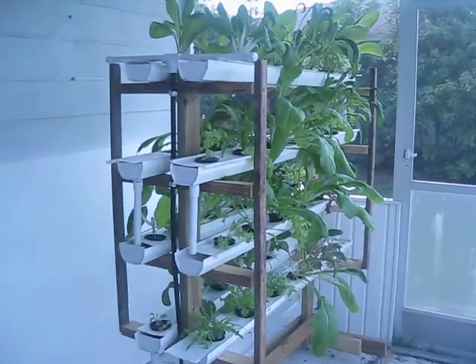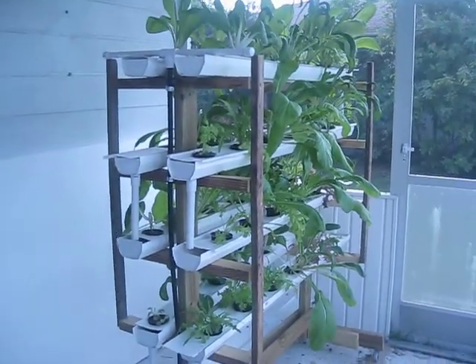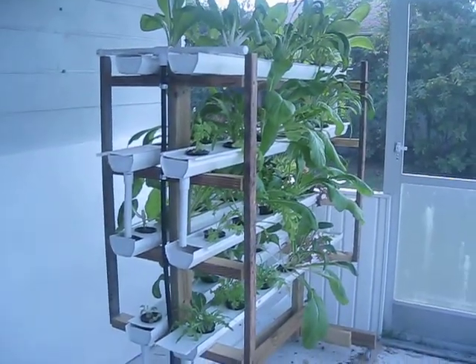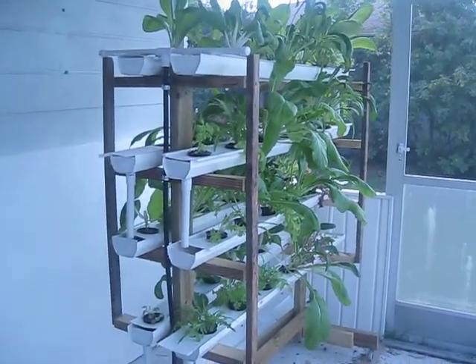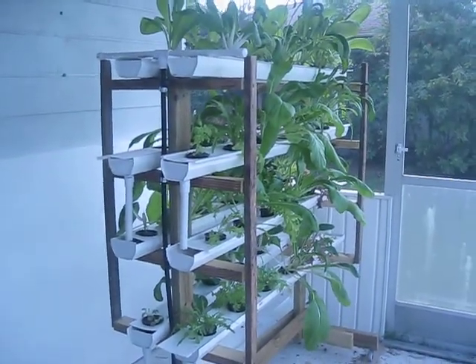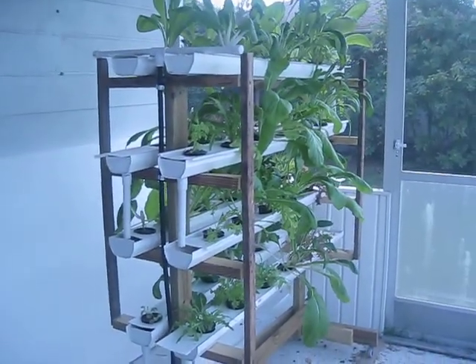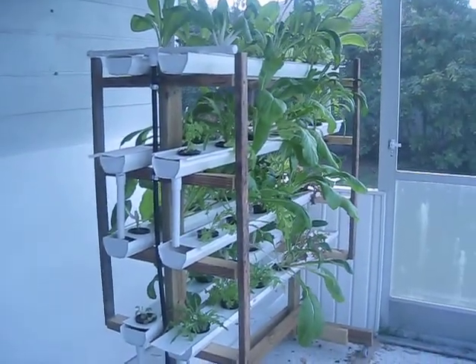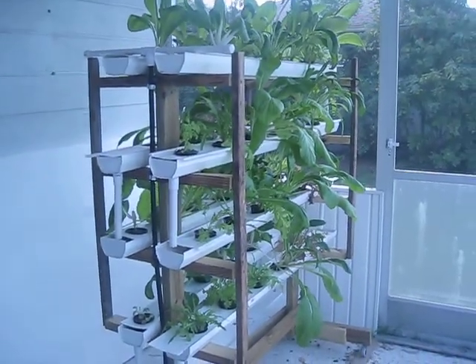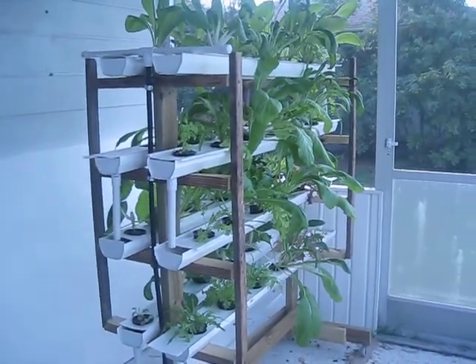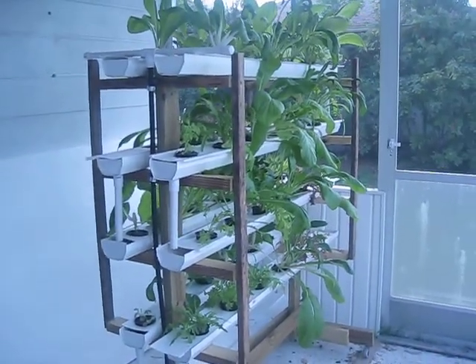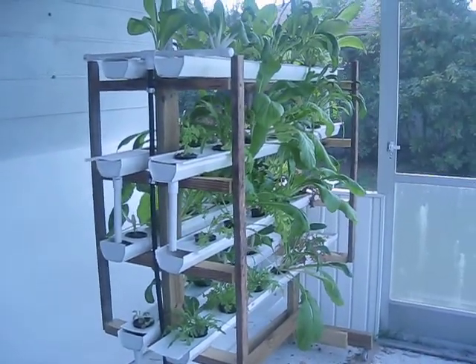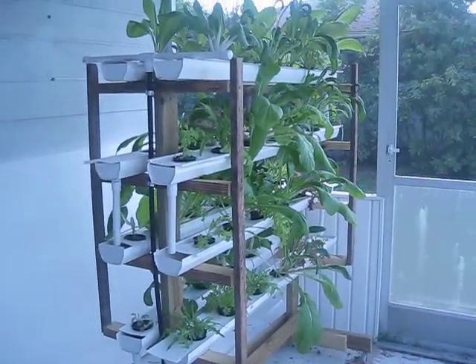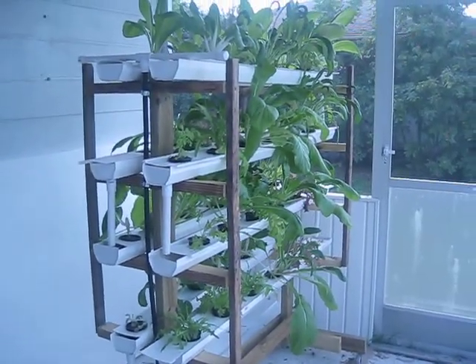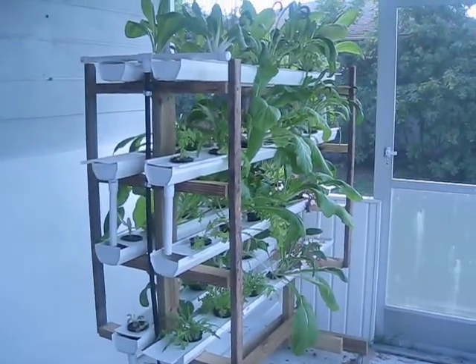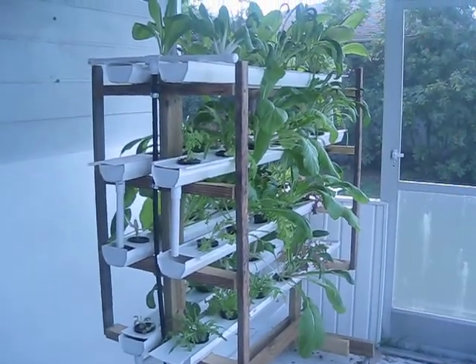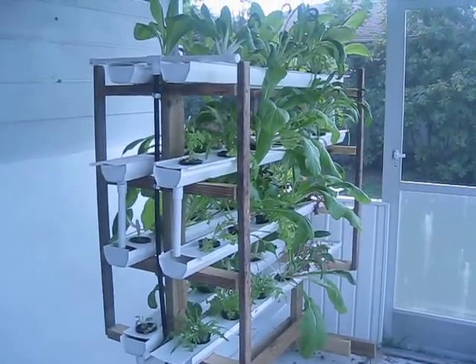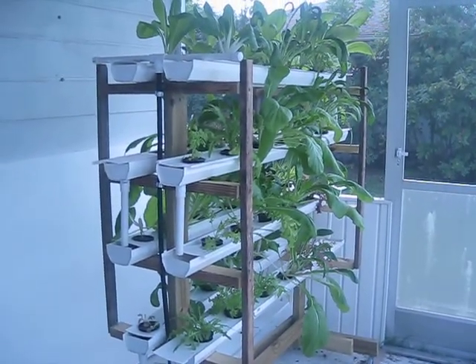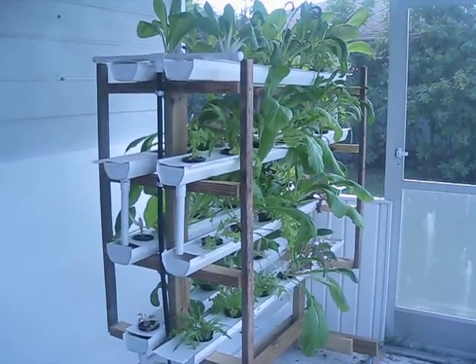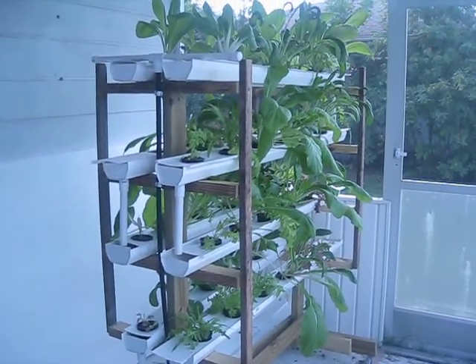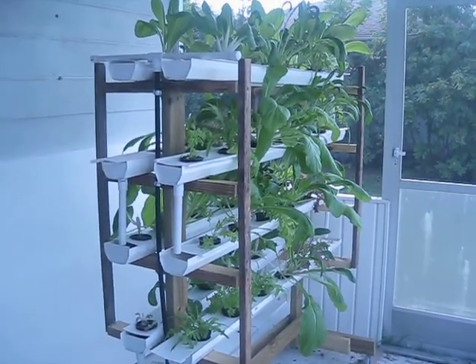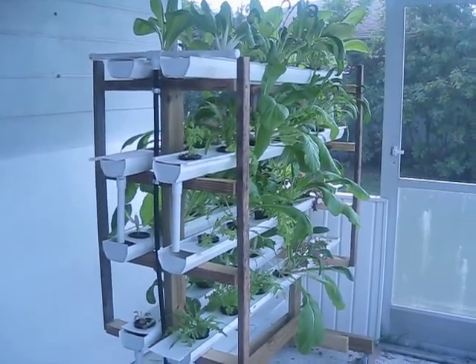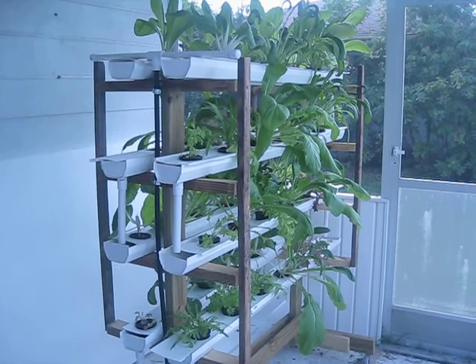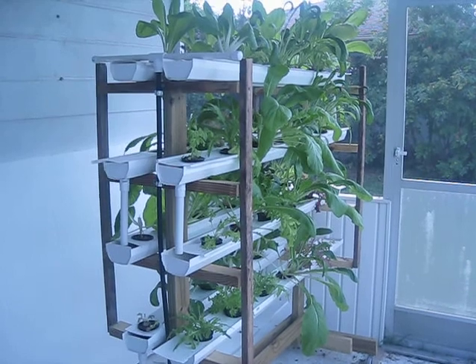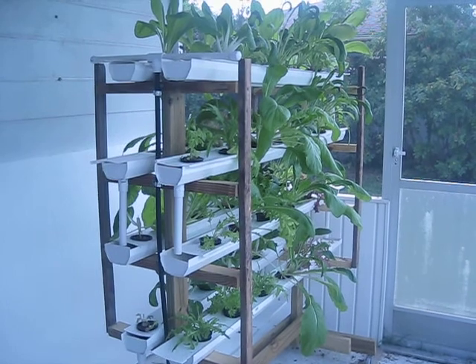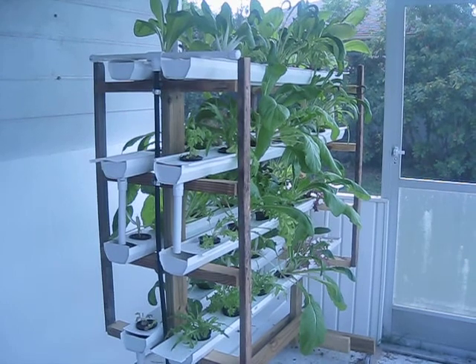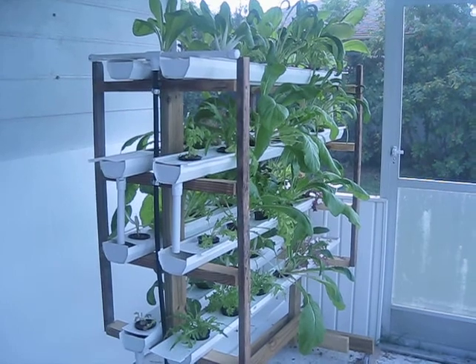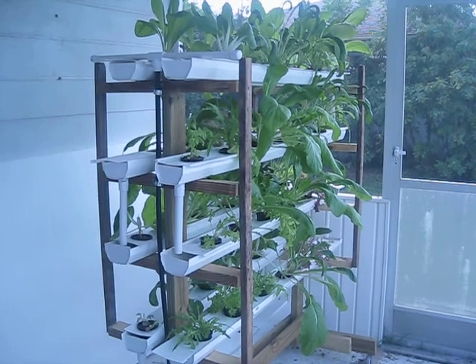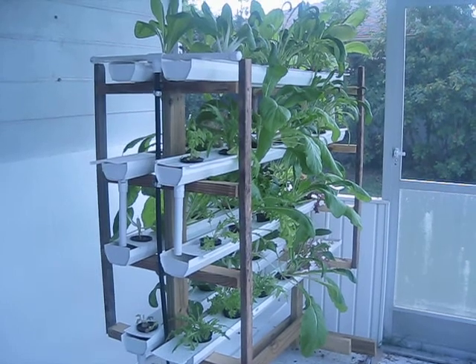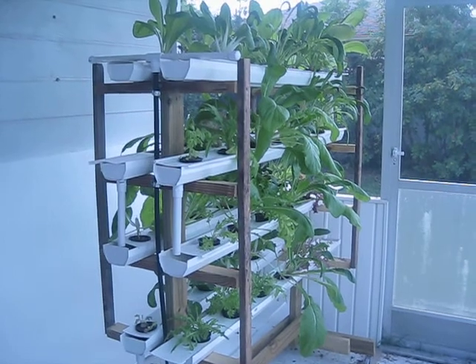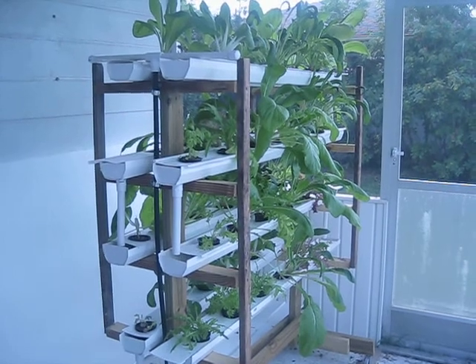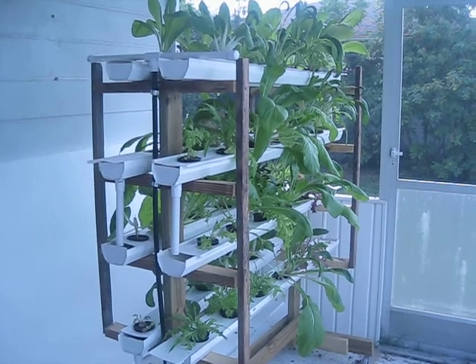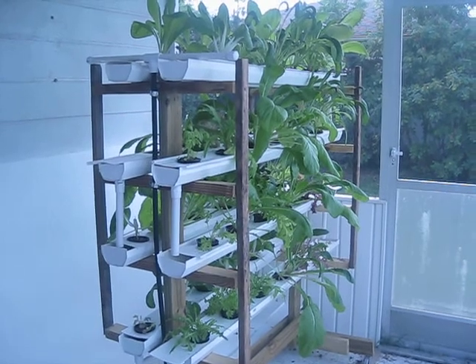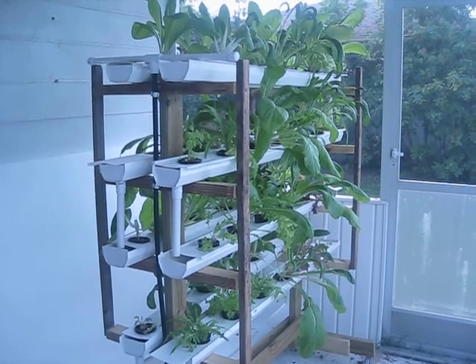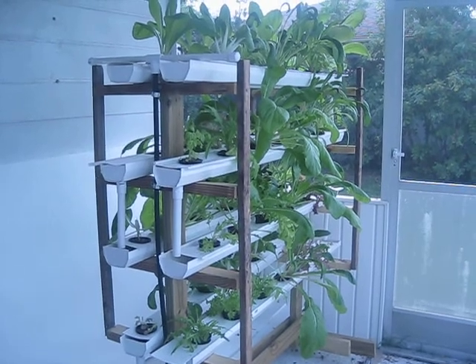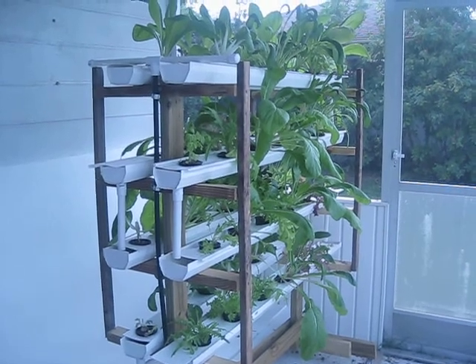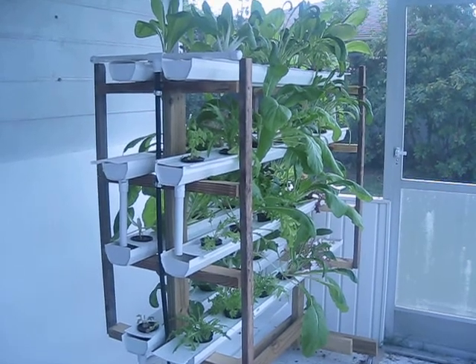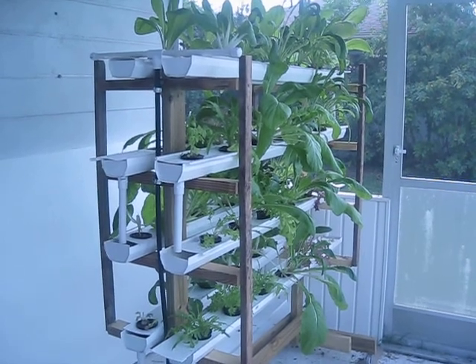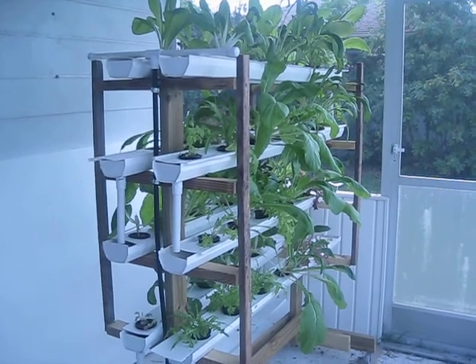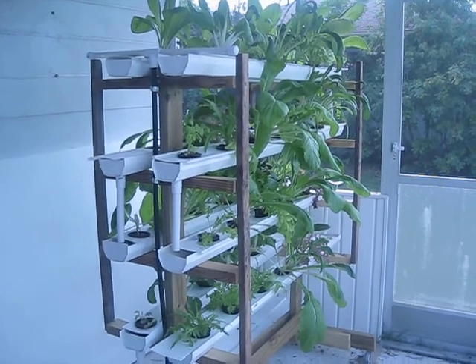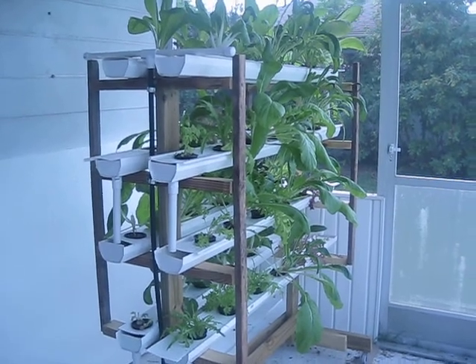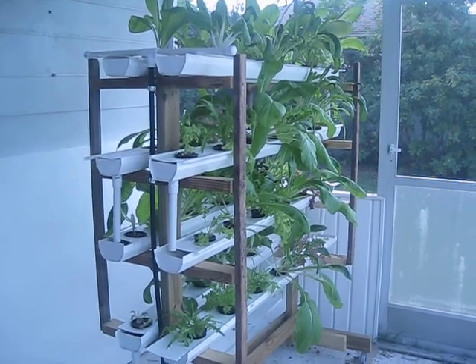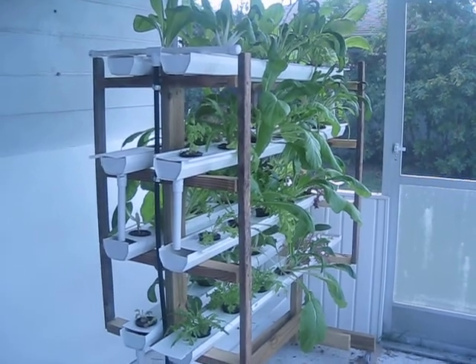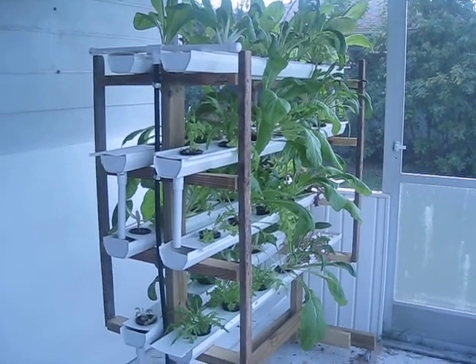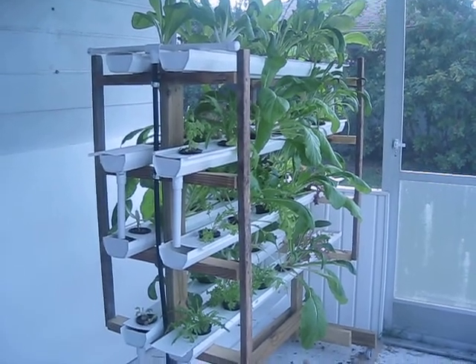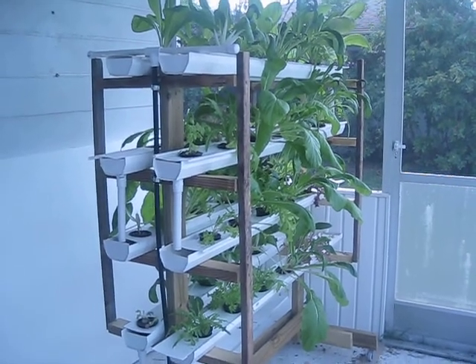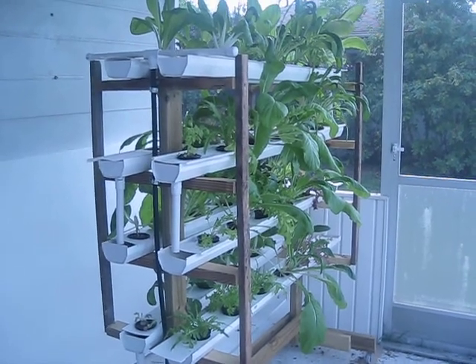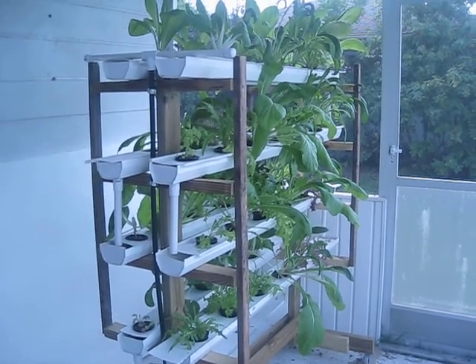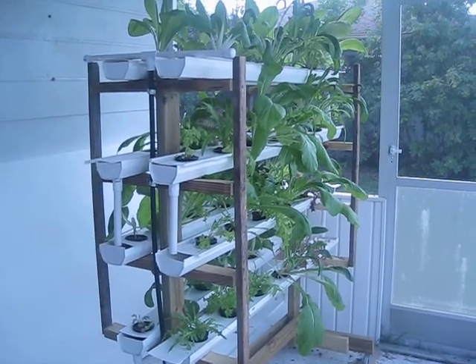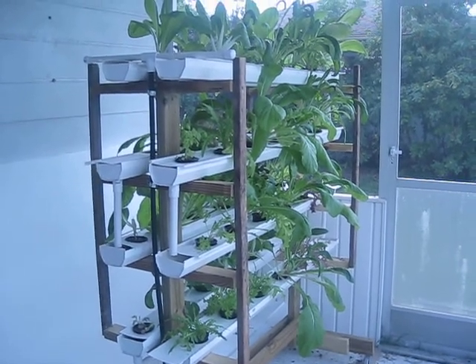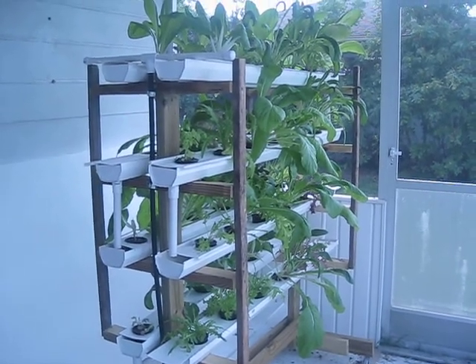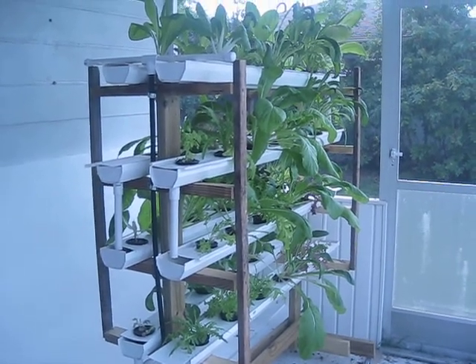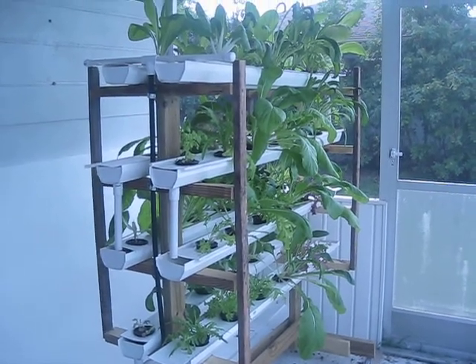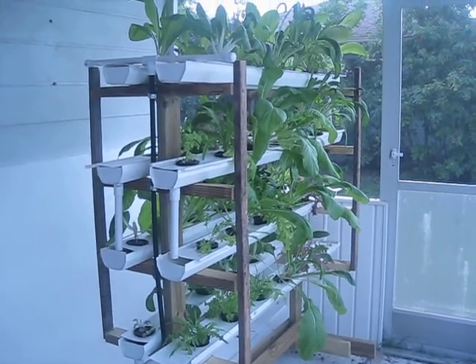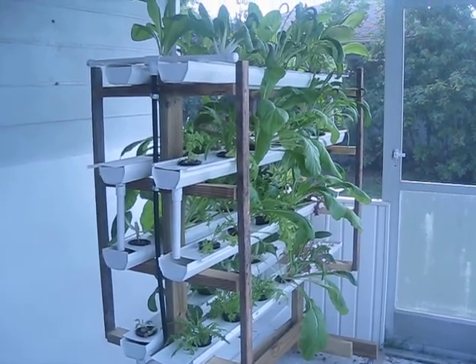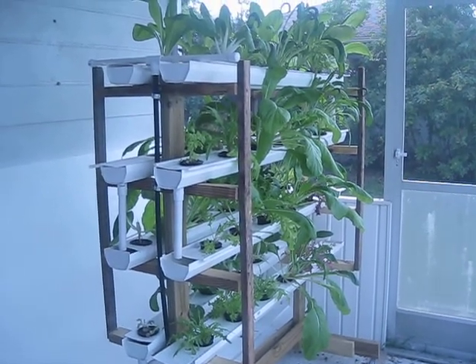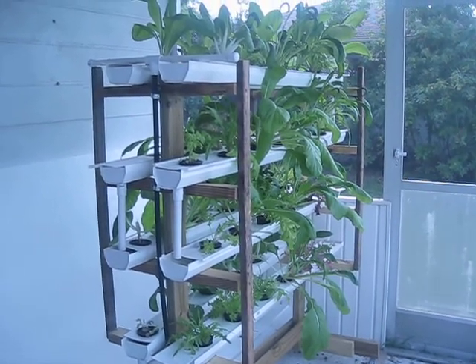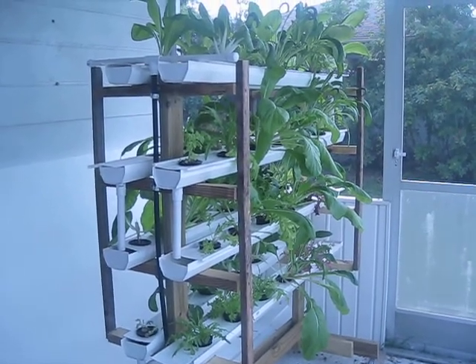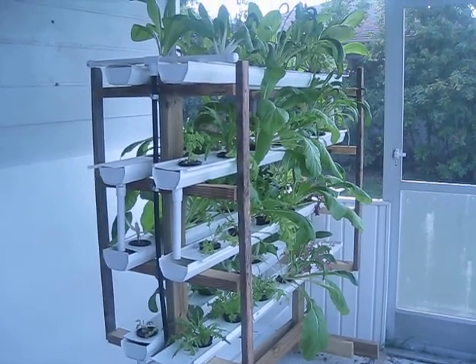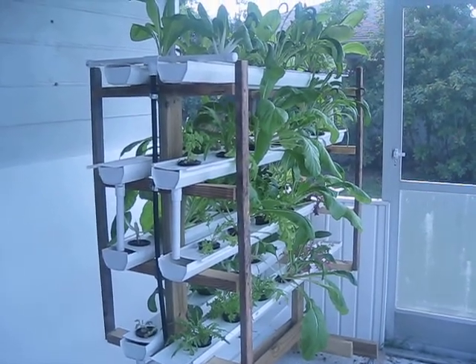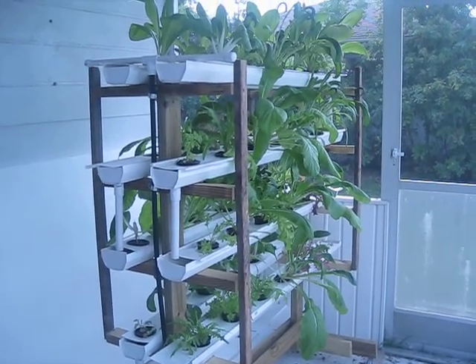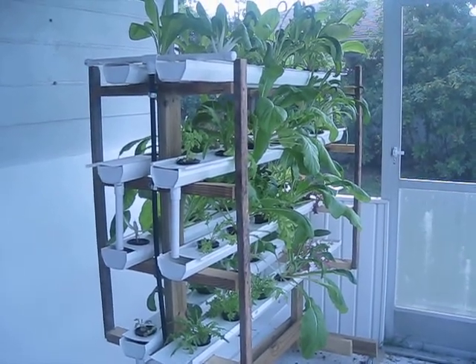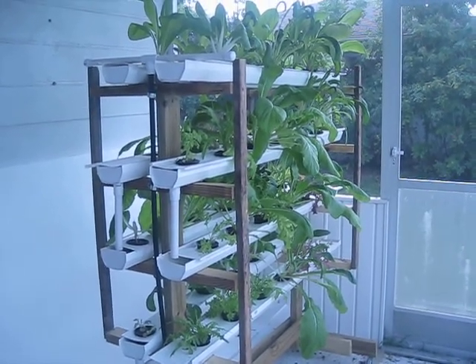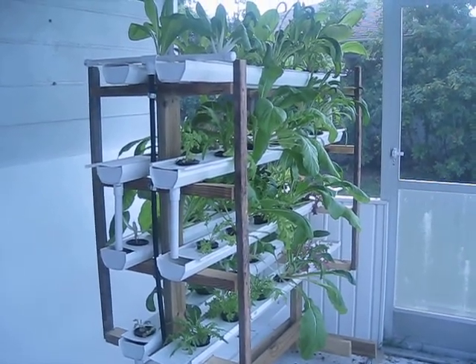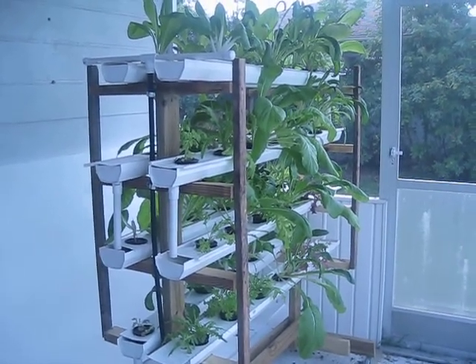So anyway, that is the update on the ebb and flow hydroponics. That's all for now.